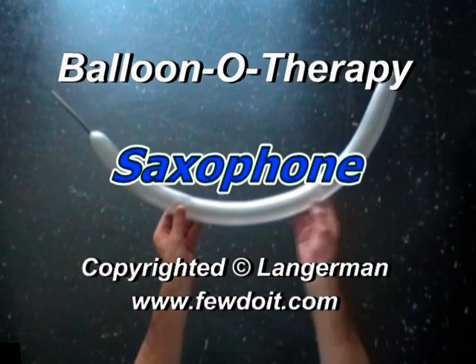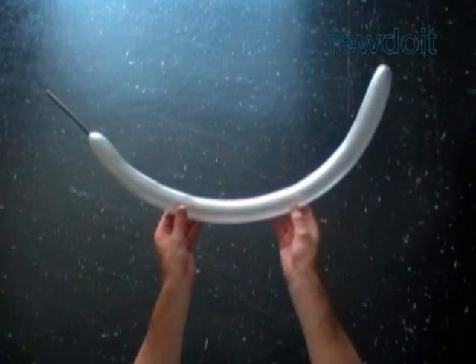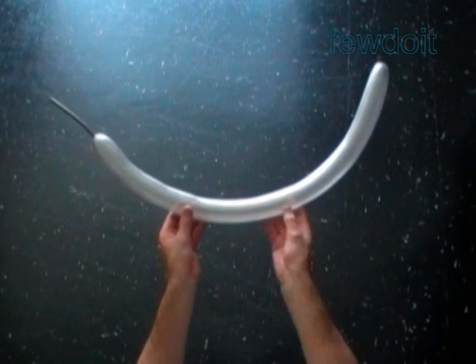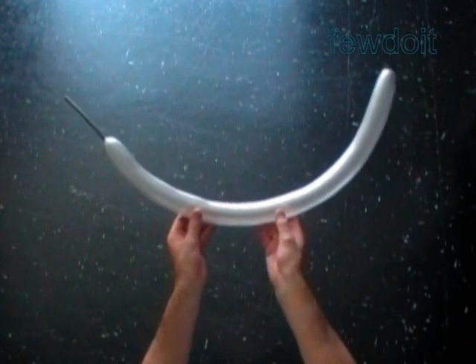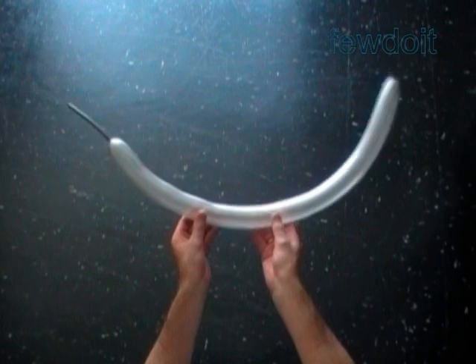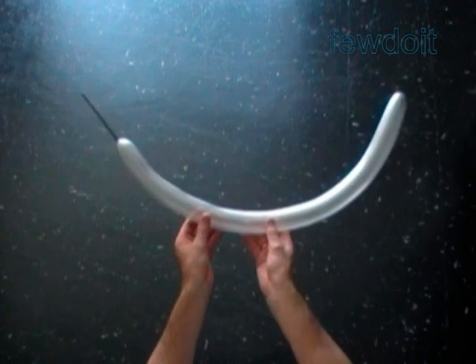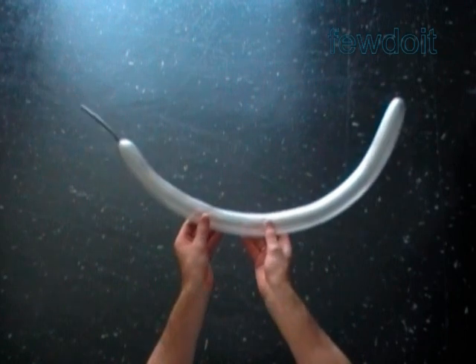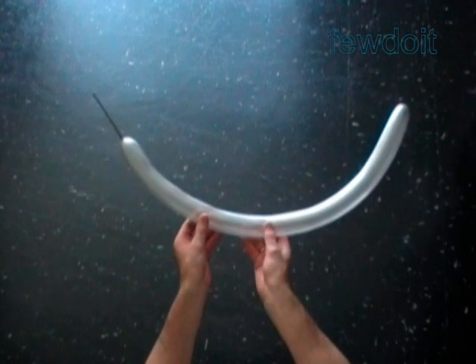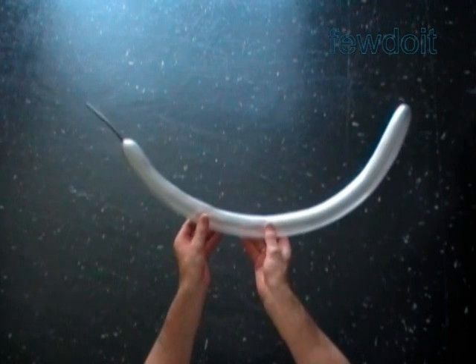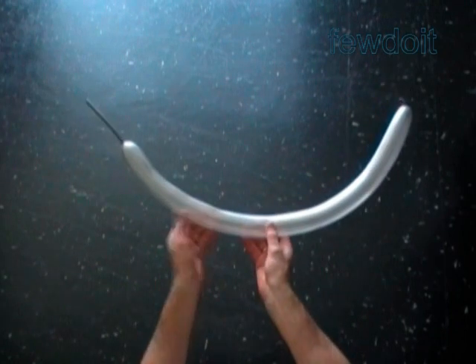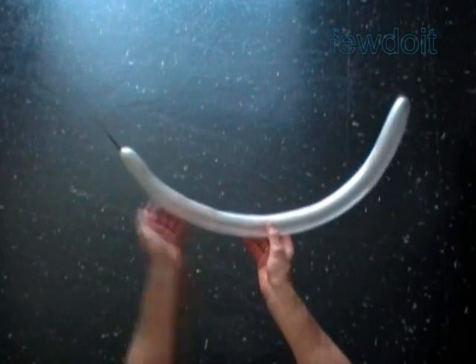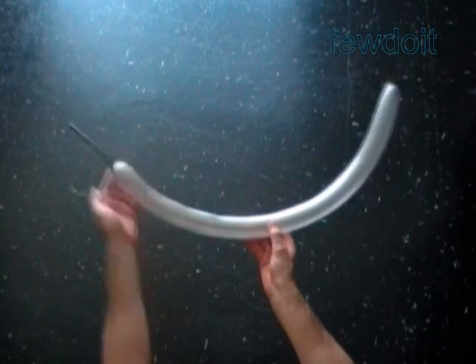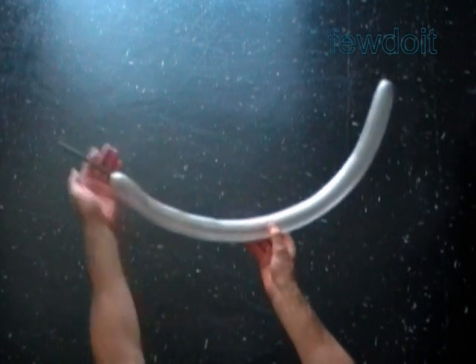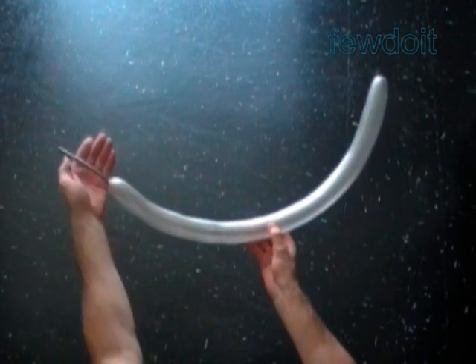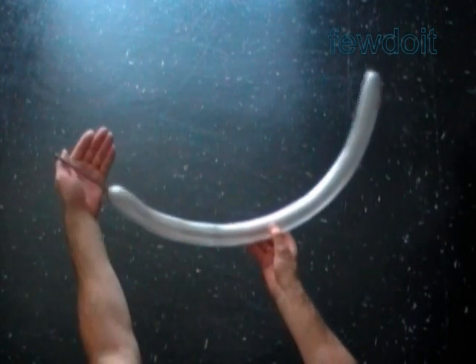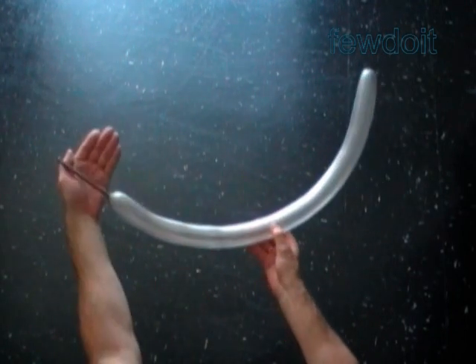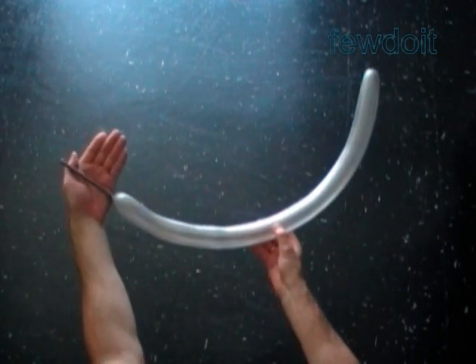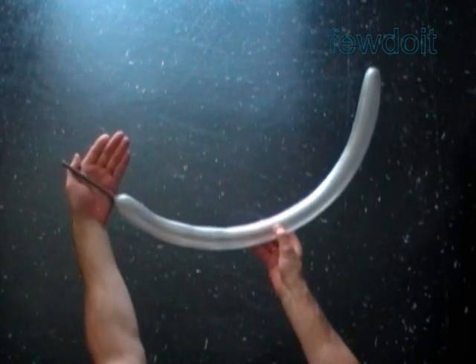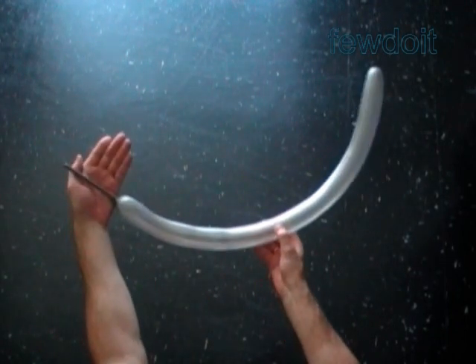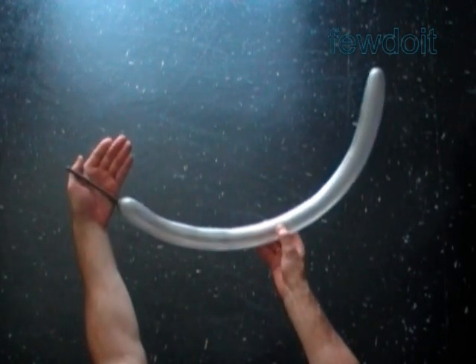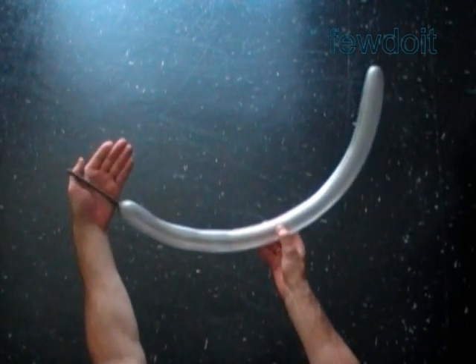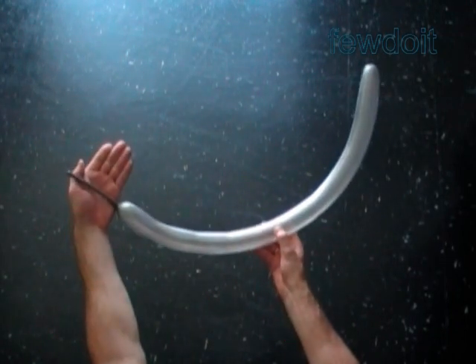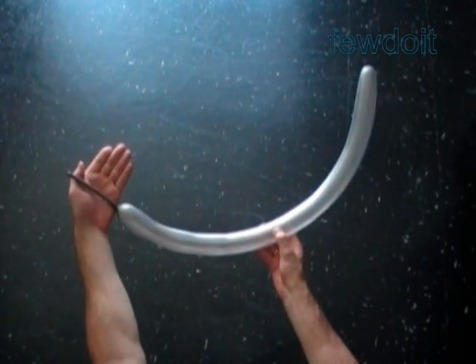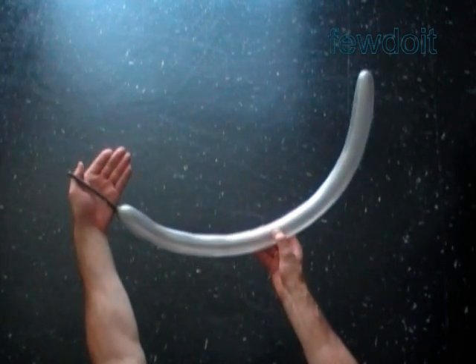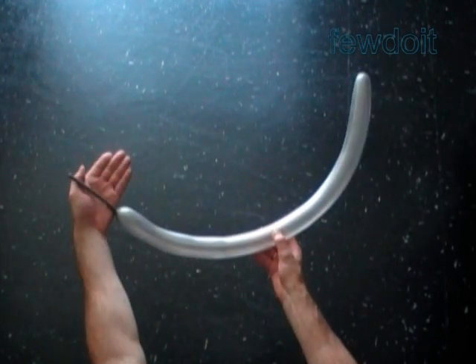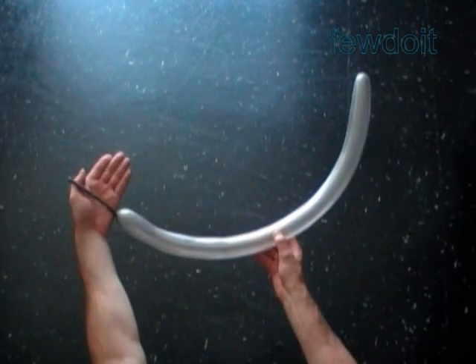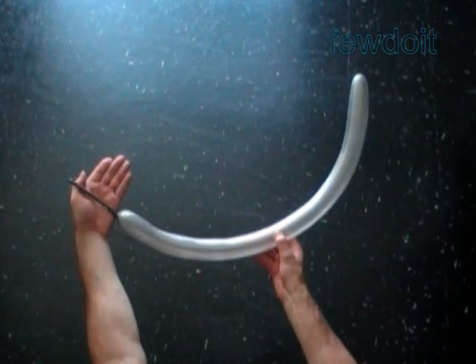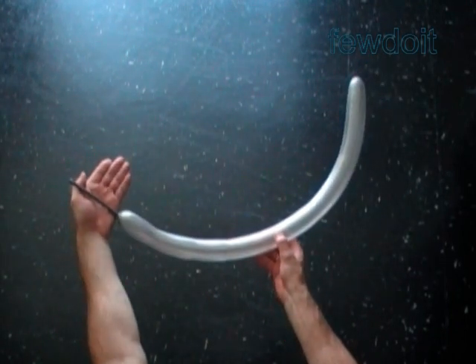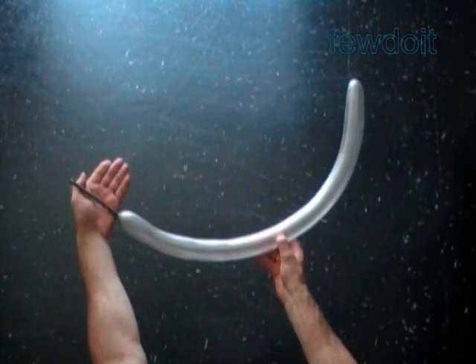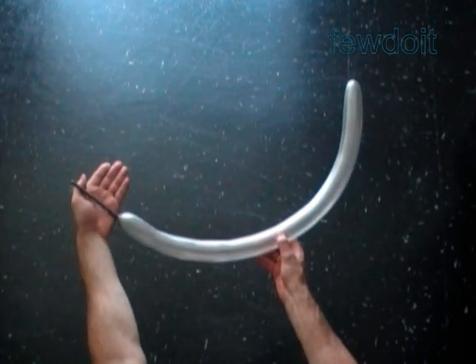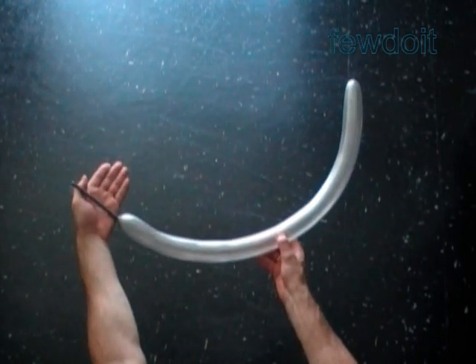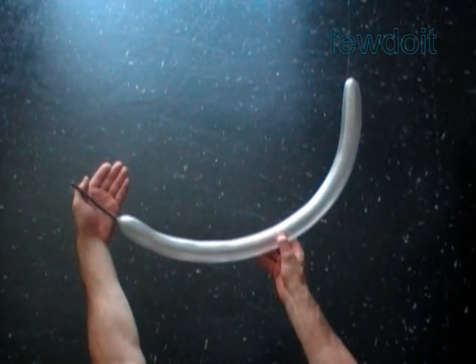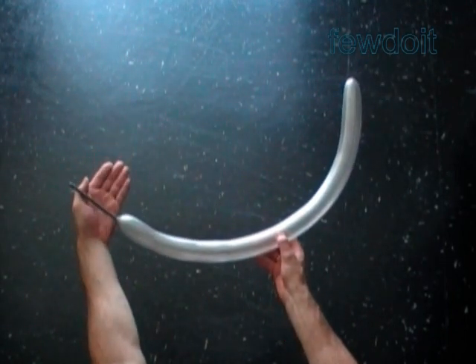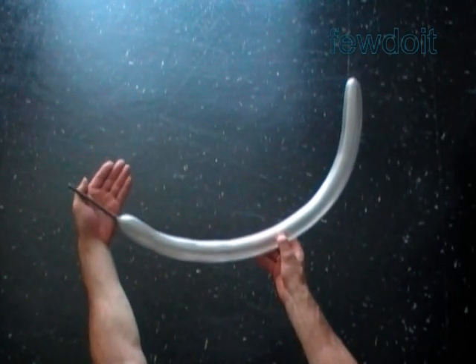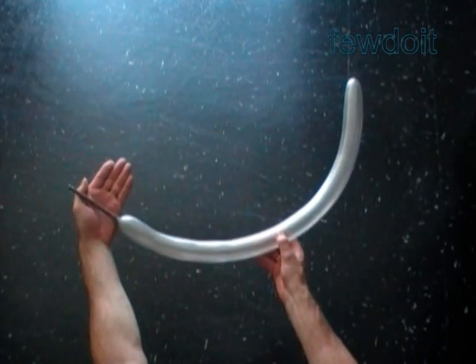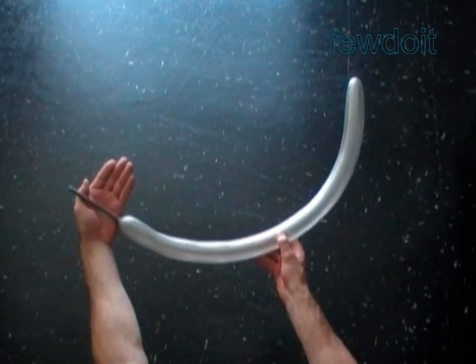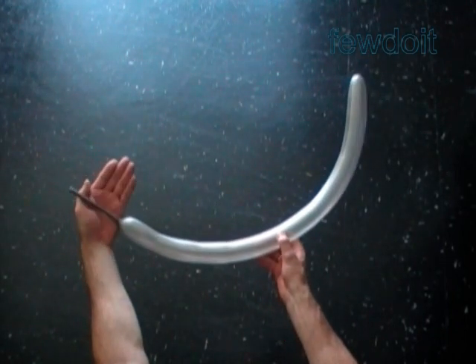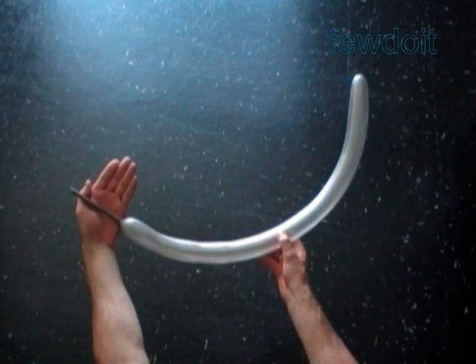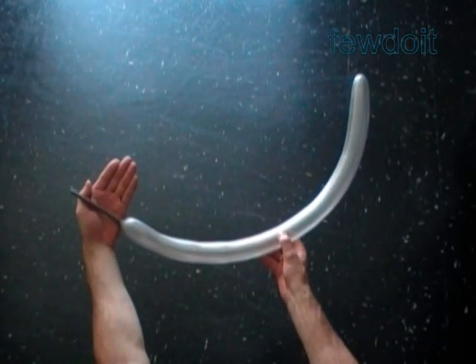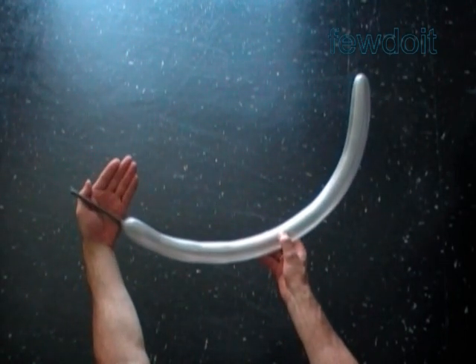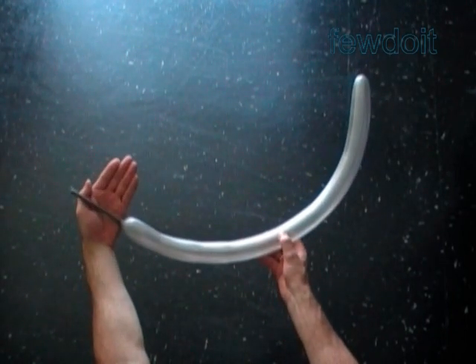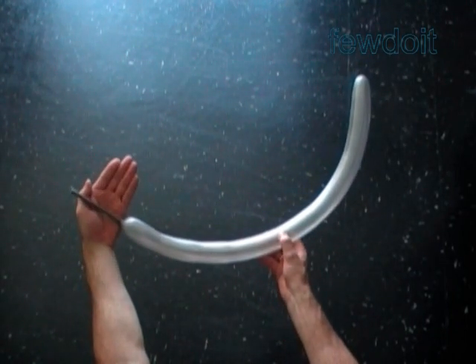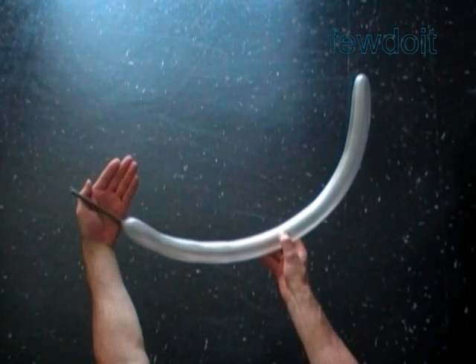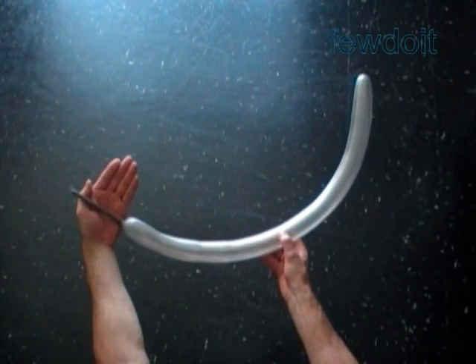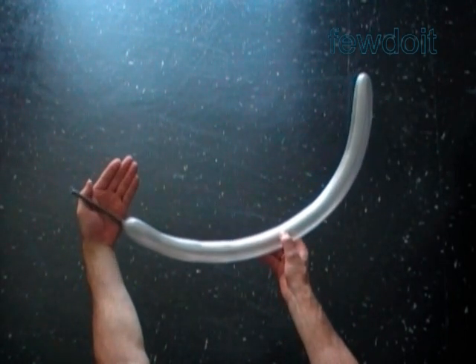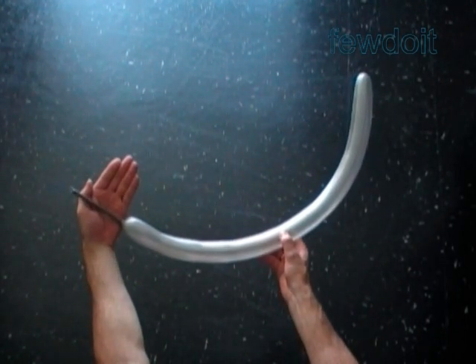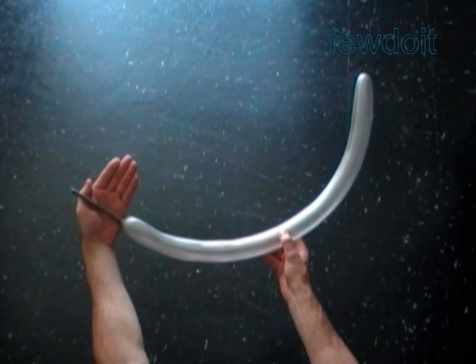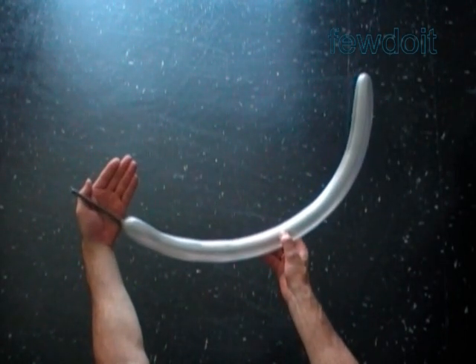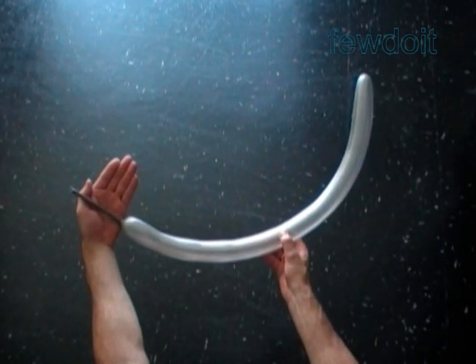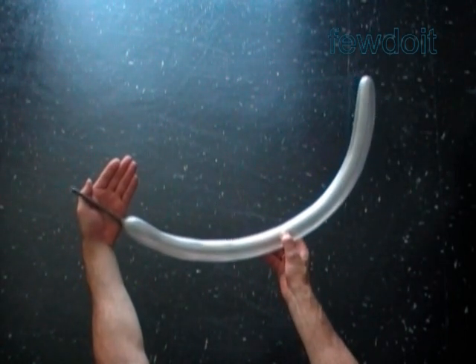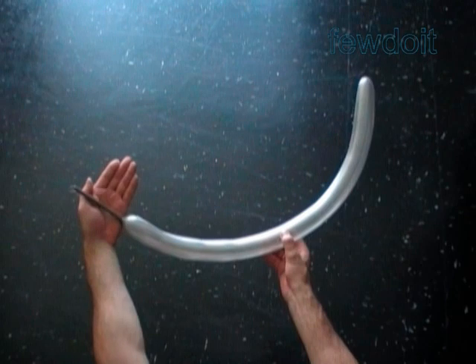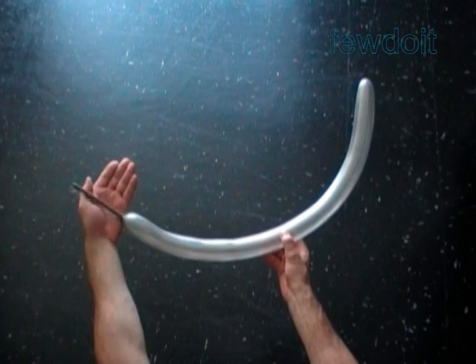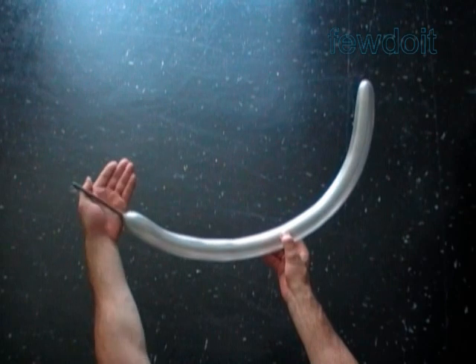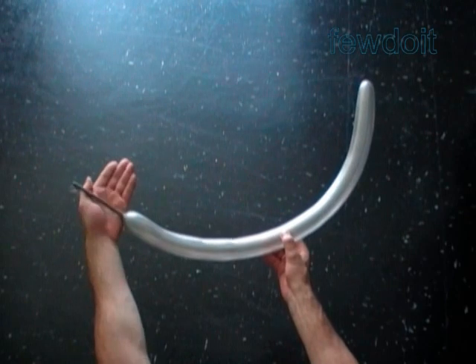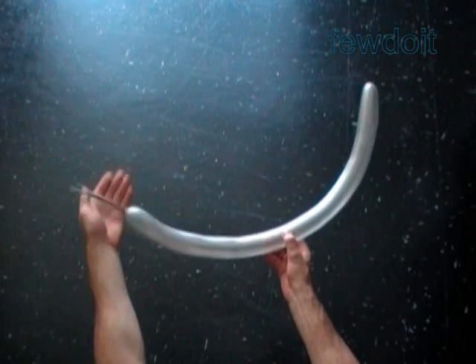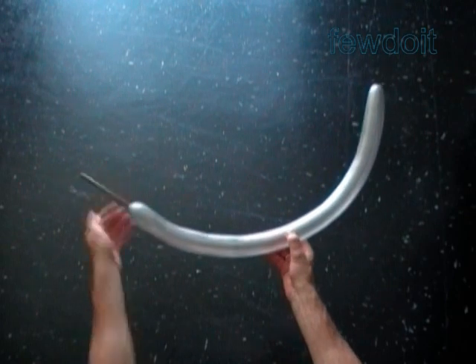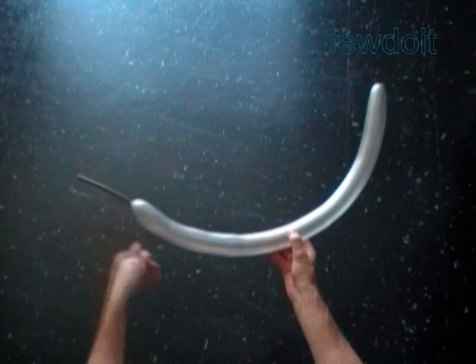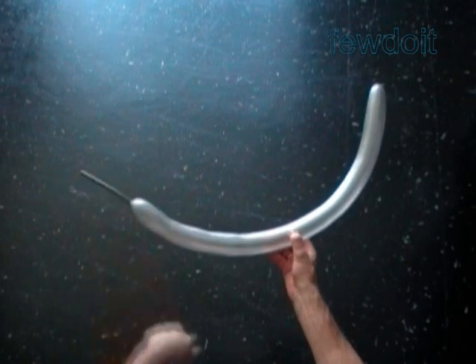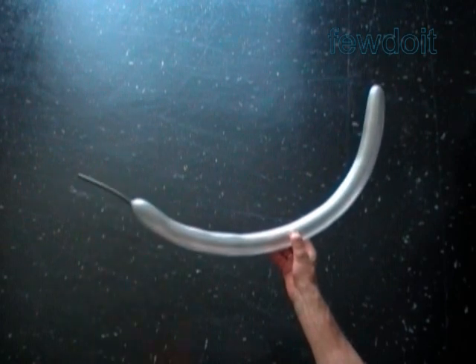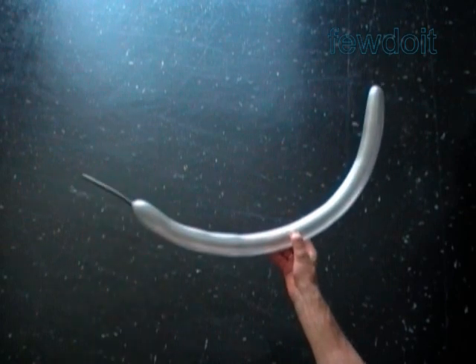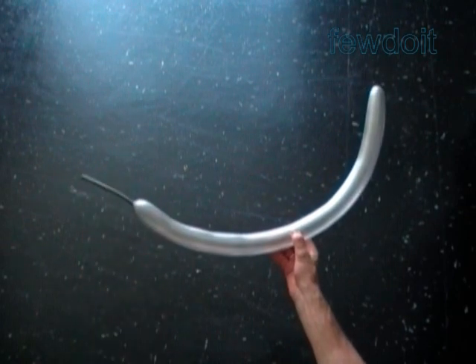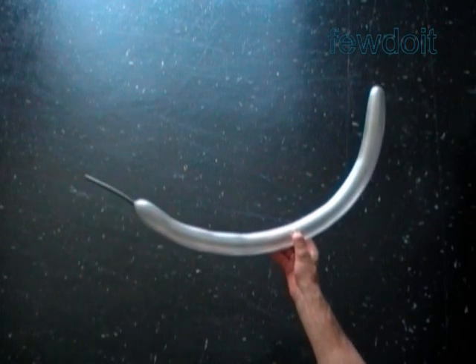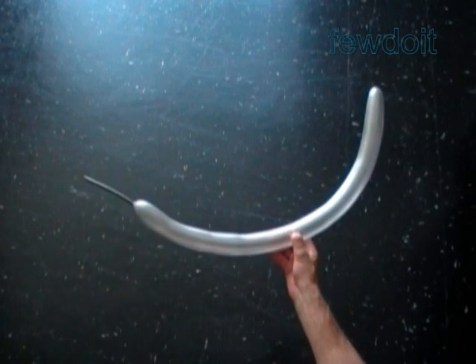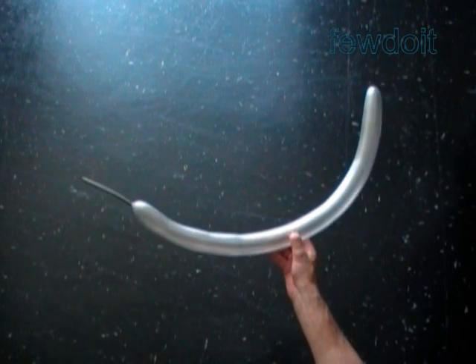Hello. Today we are going to make a saxophone. Inflate a balloon leaving about a five inch flat tail.